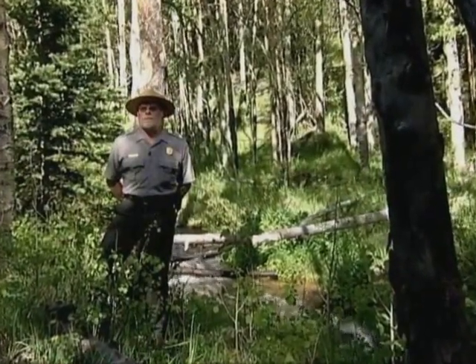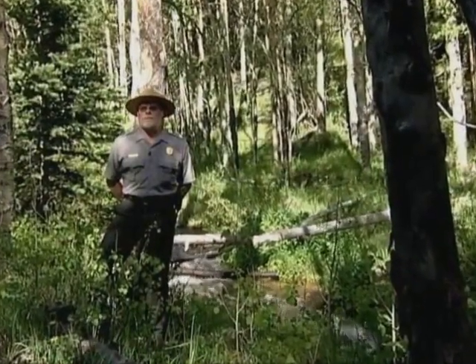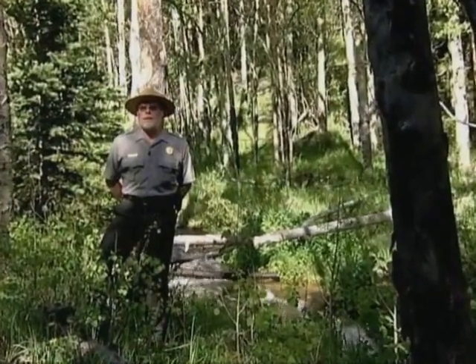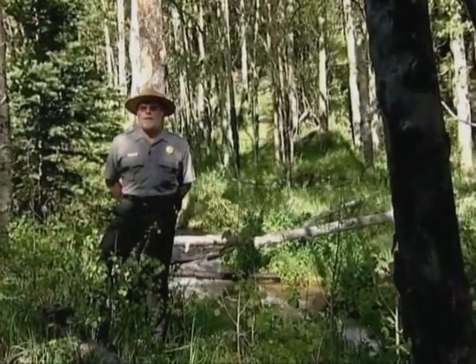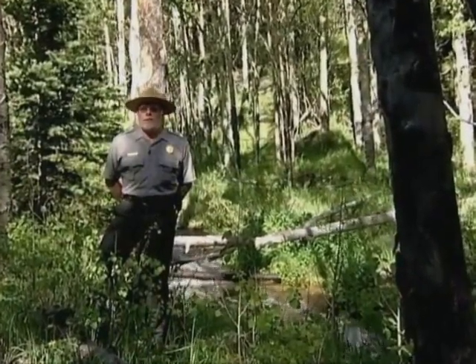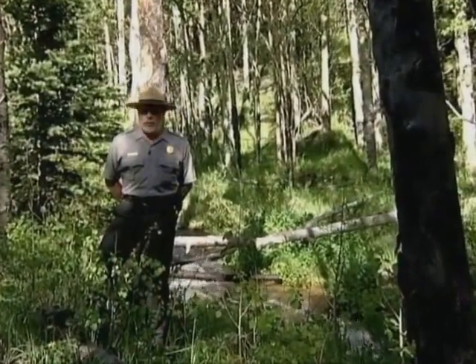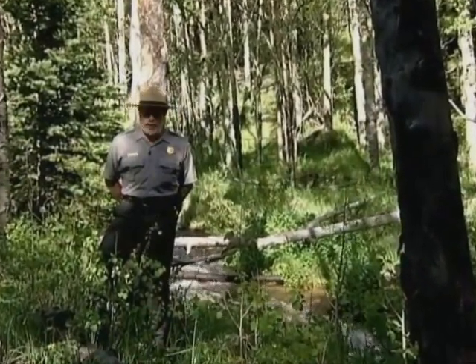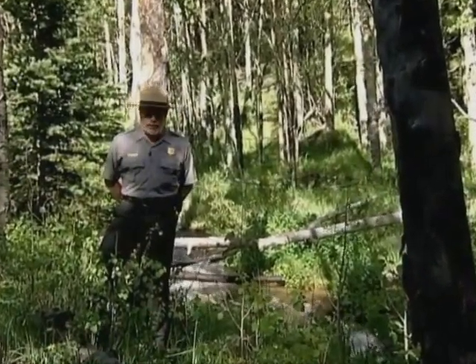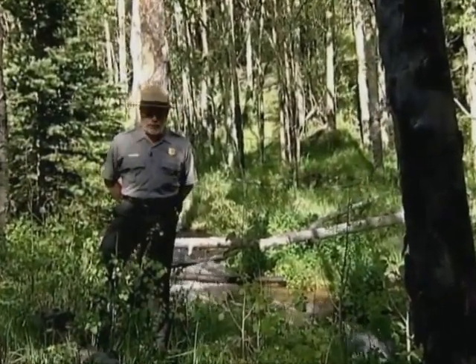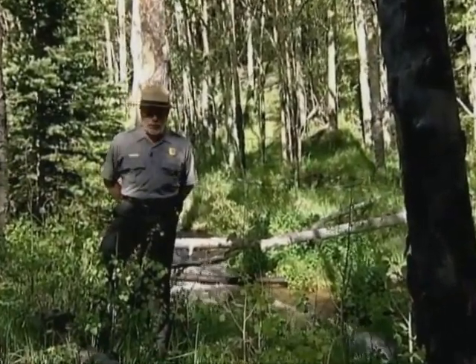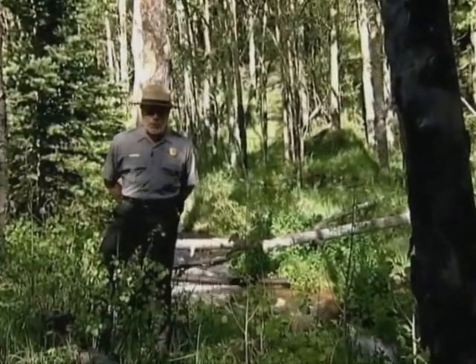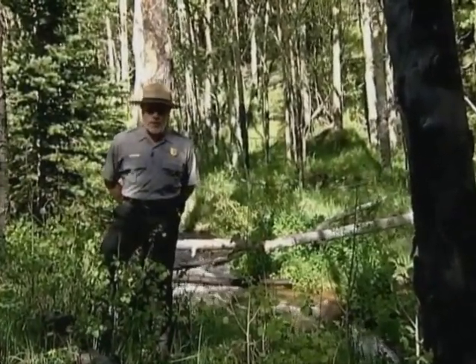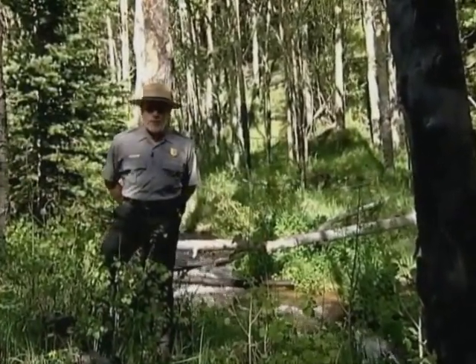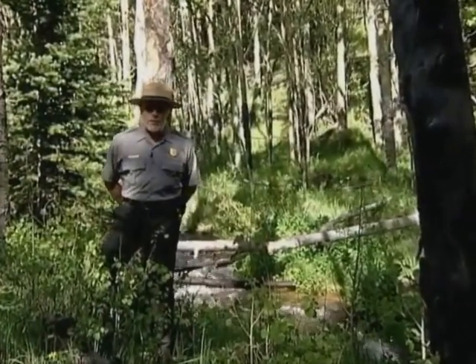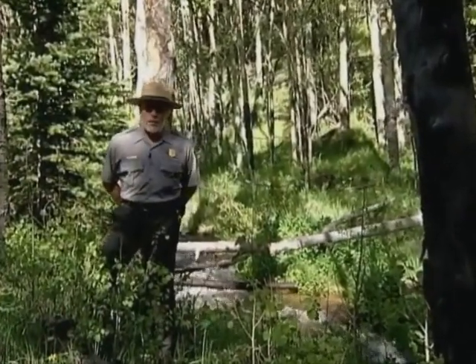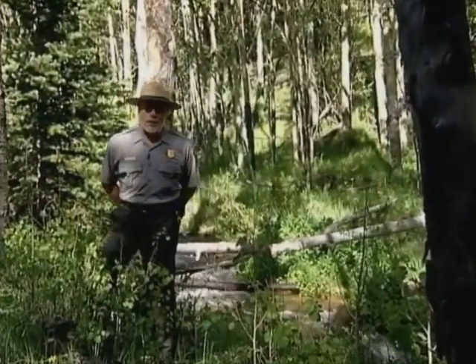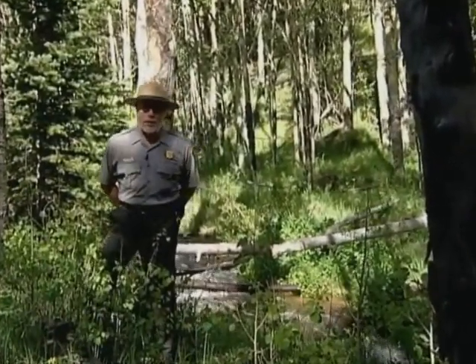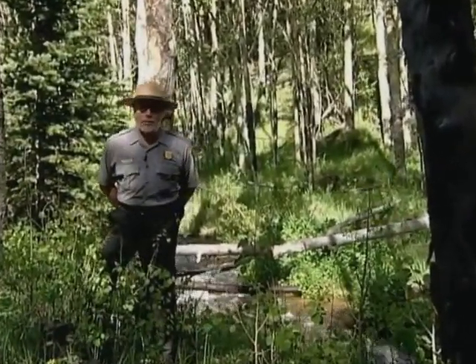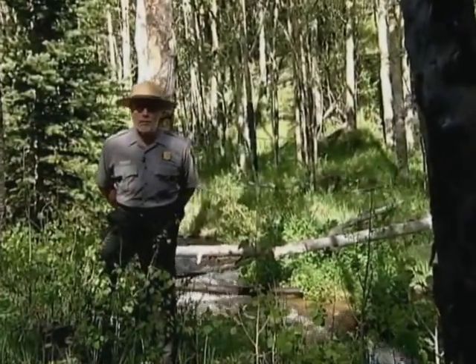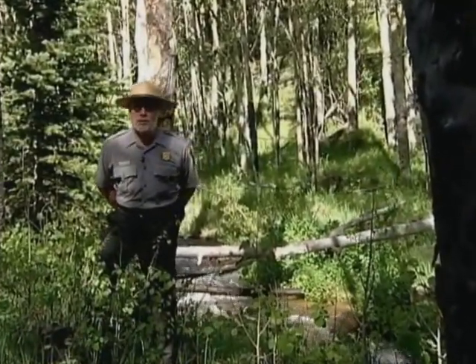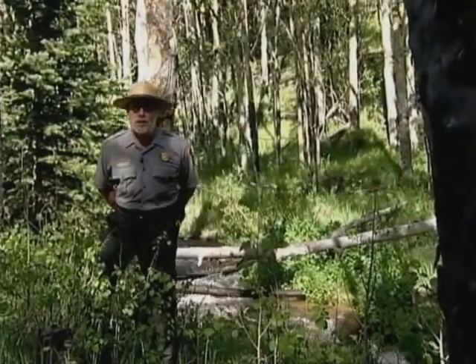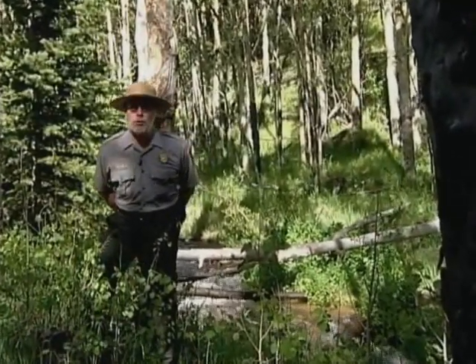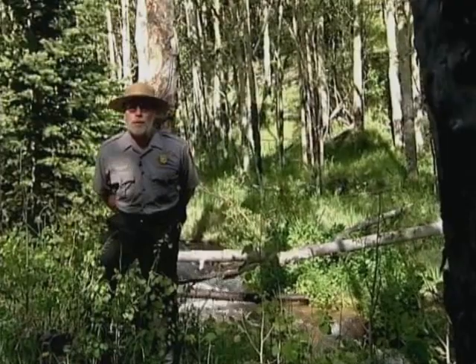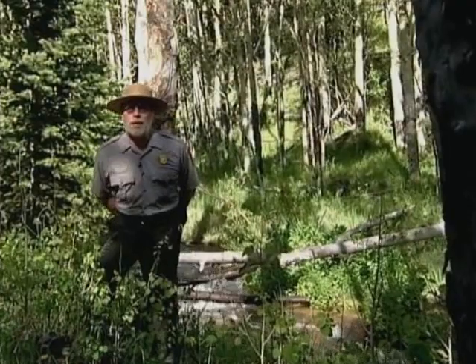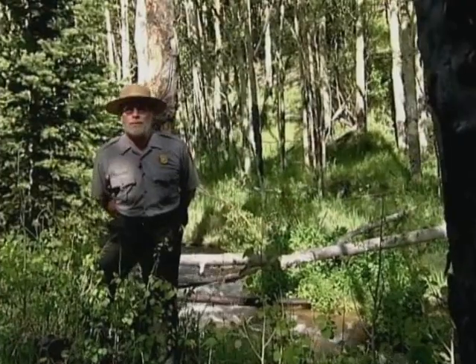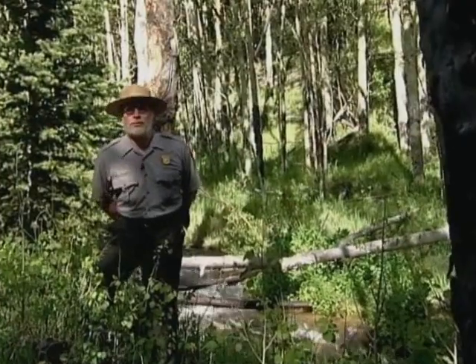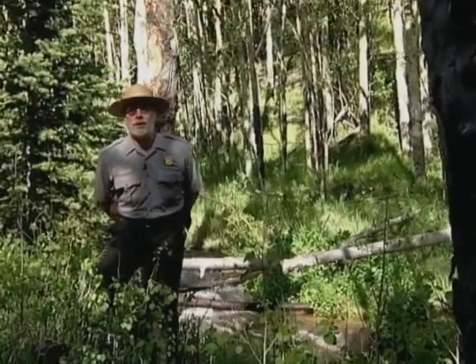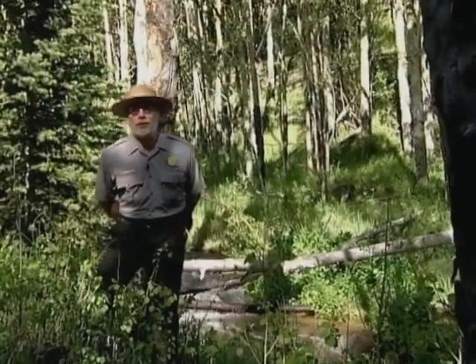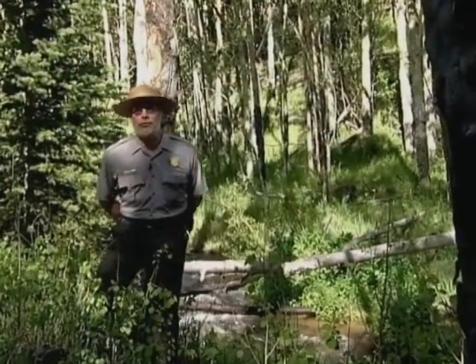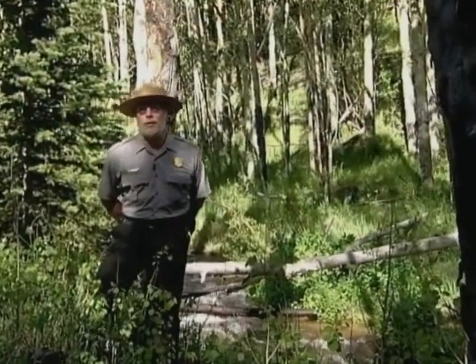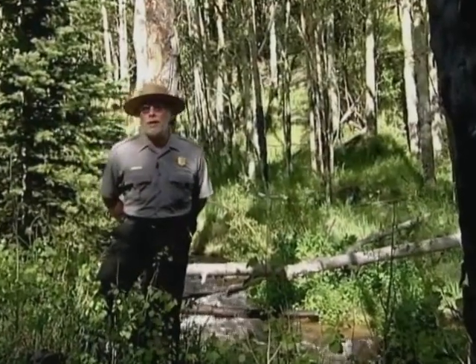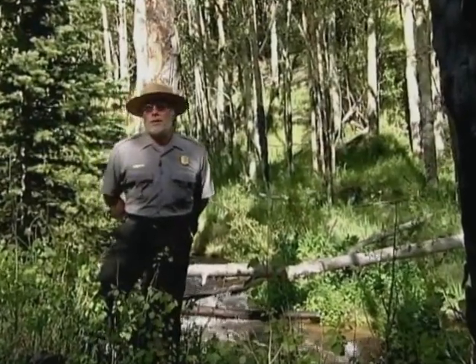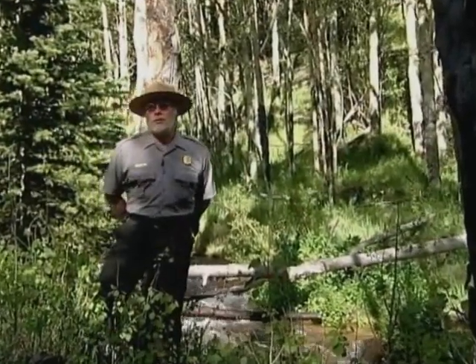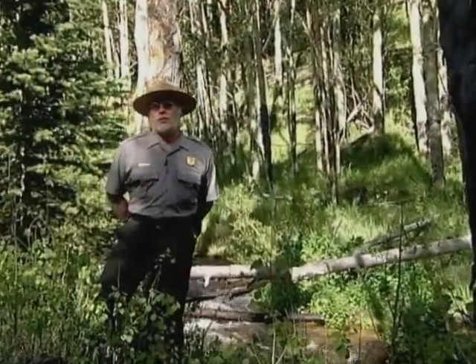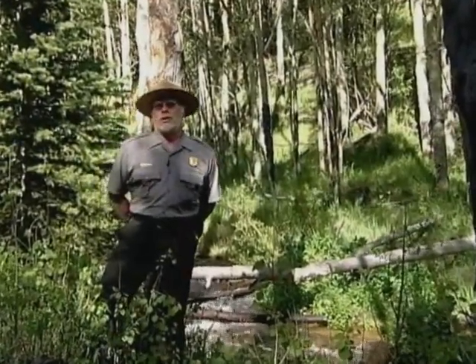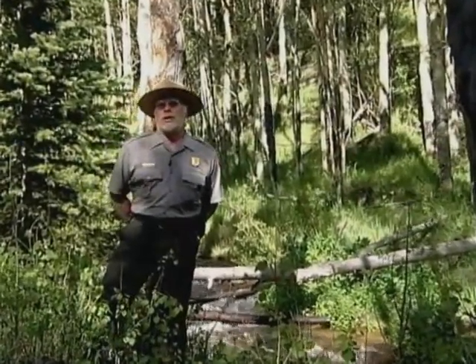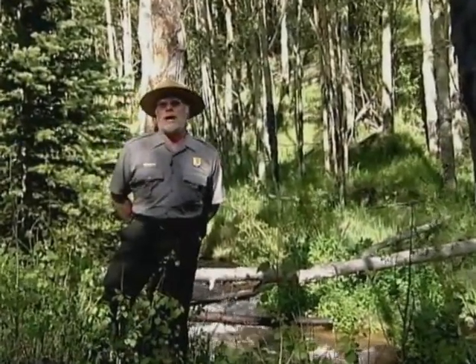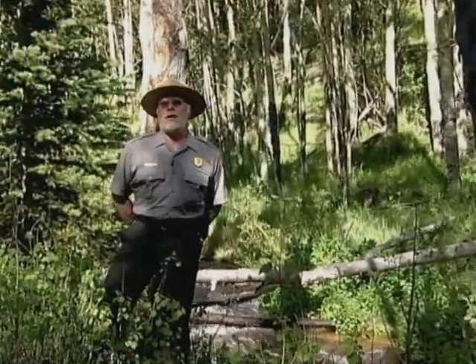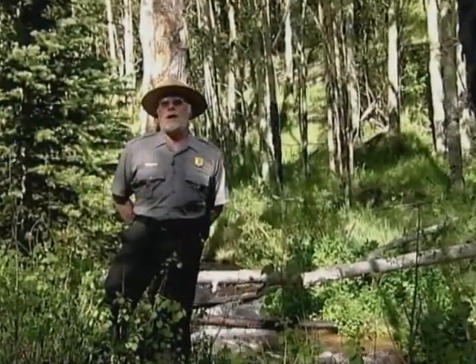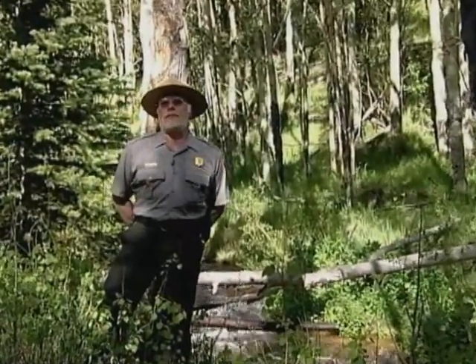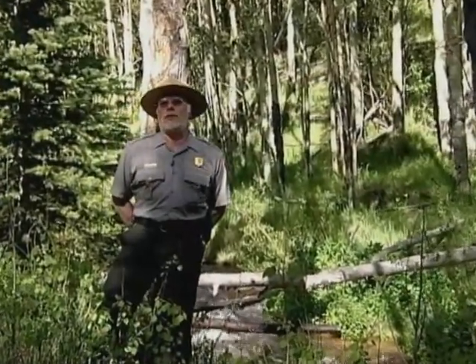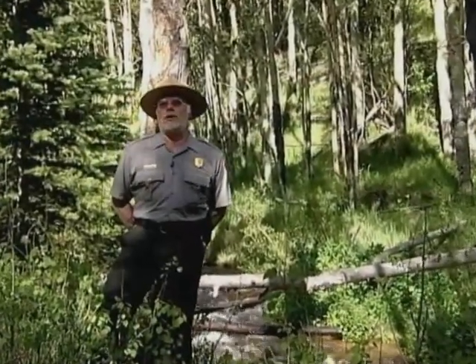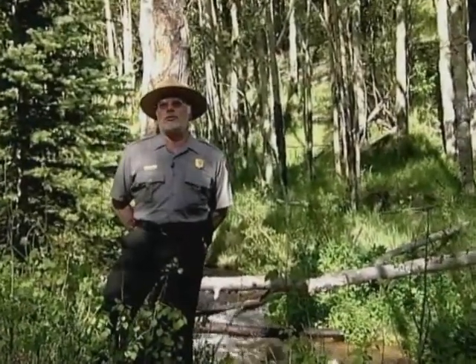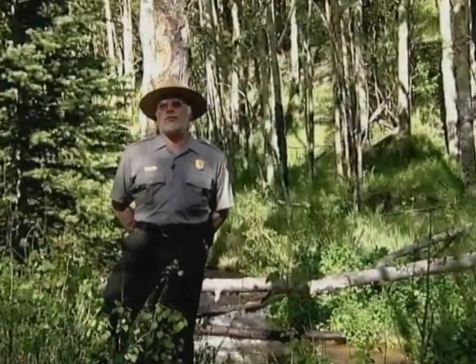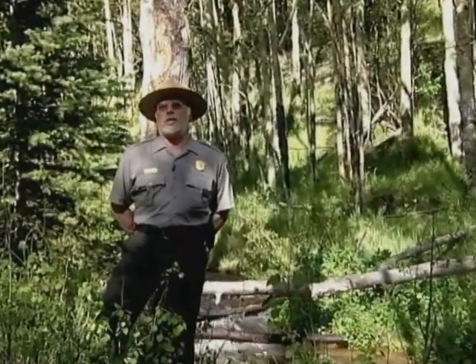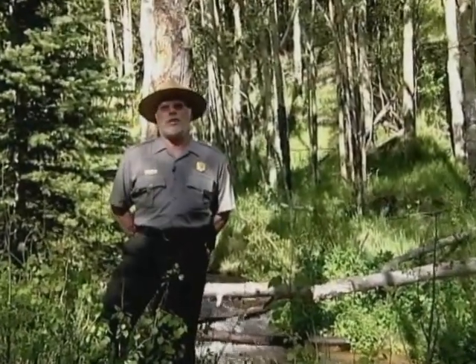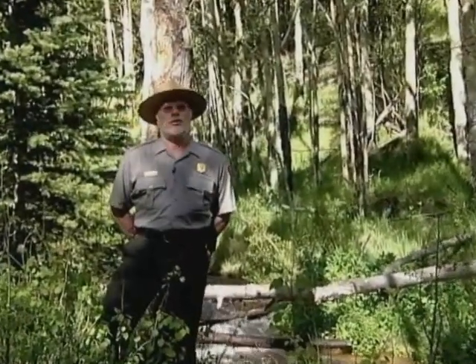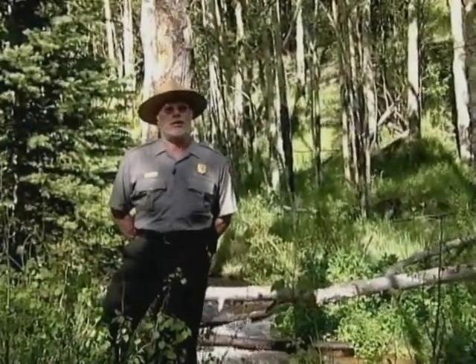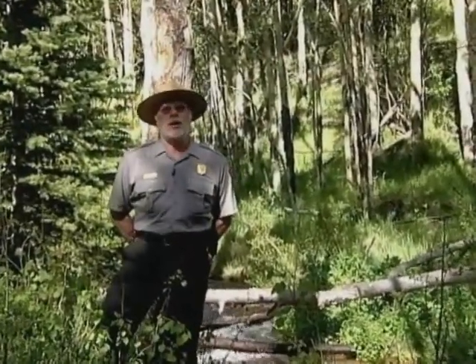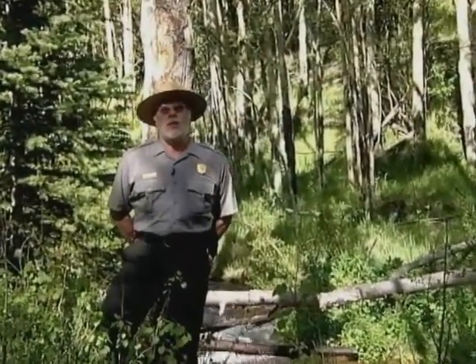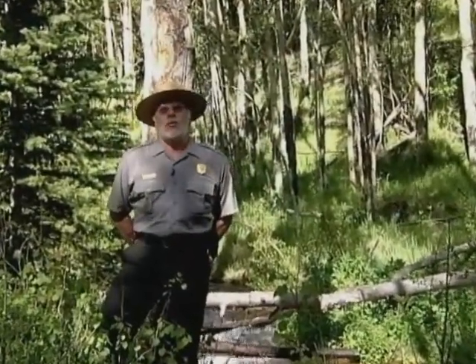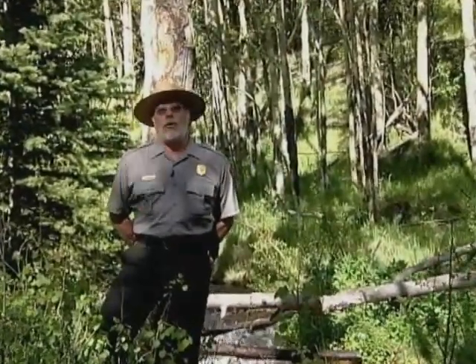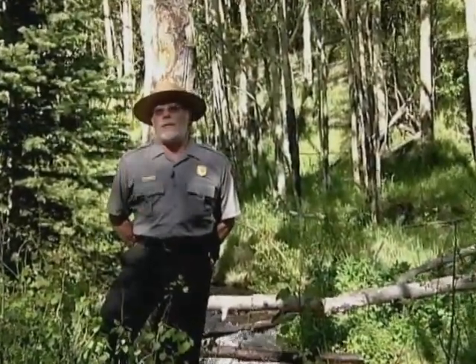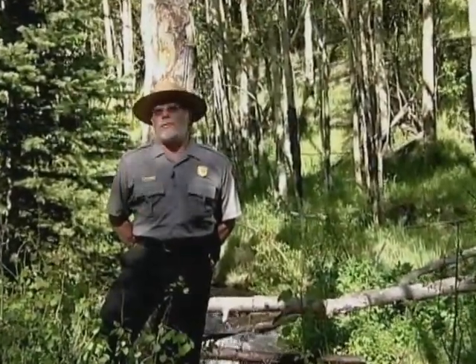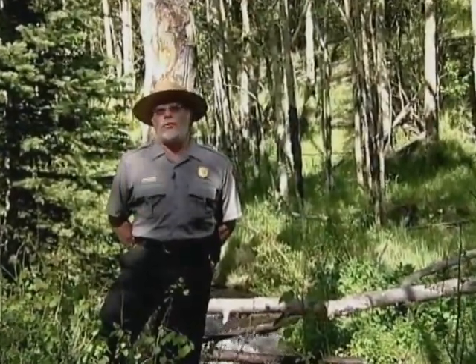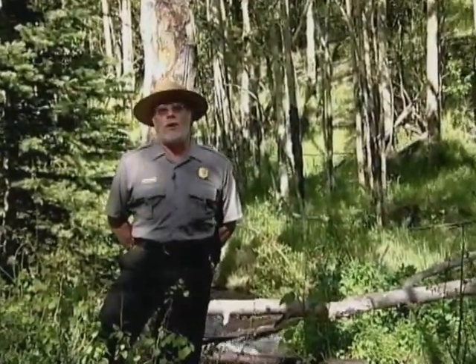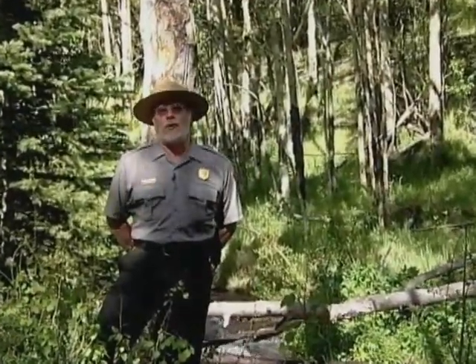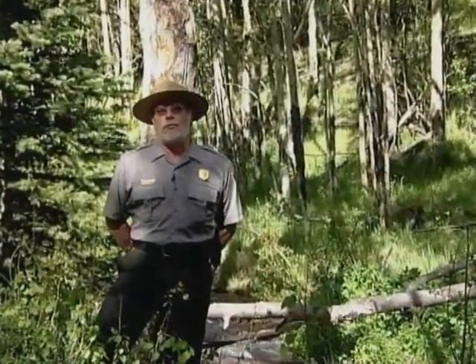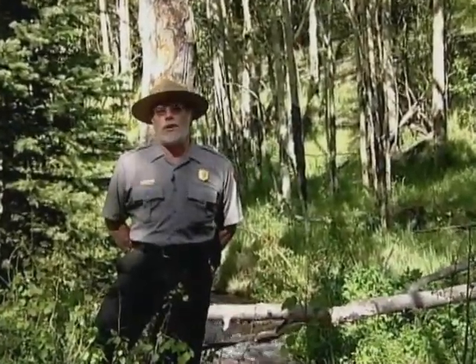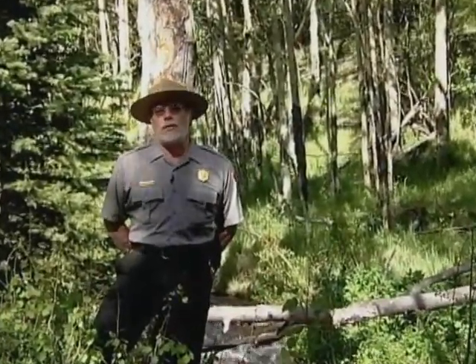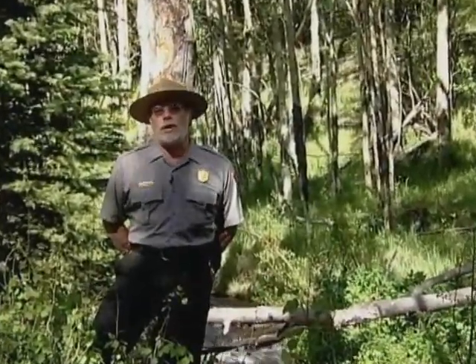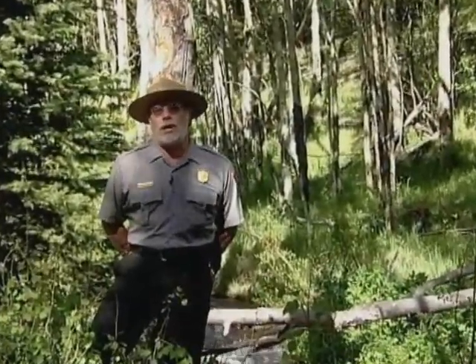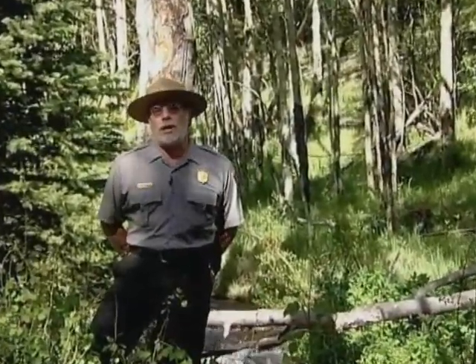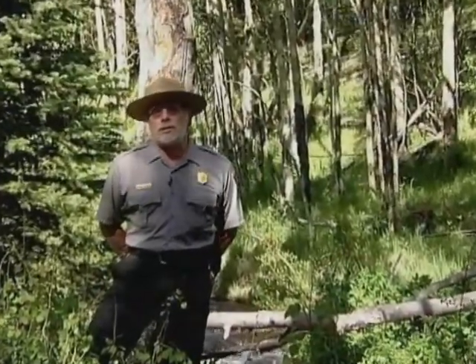For the next few minutes, I'd like to take you behind the scenes to show you how our forests are changing right before our very eyes.